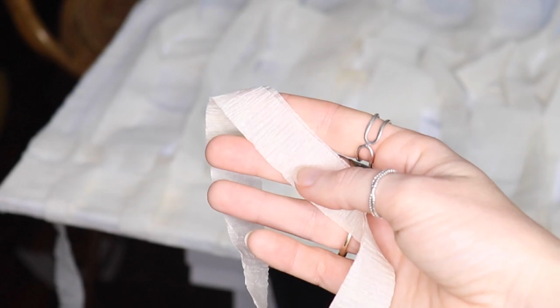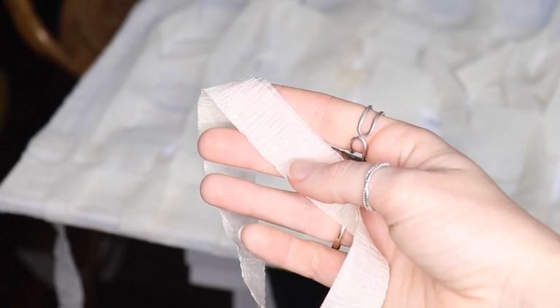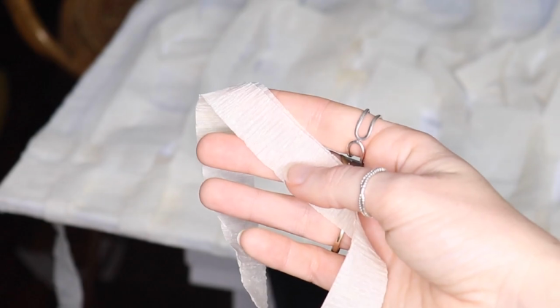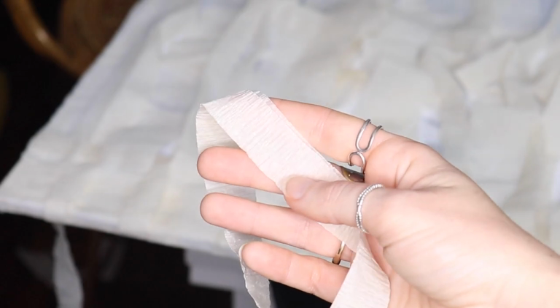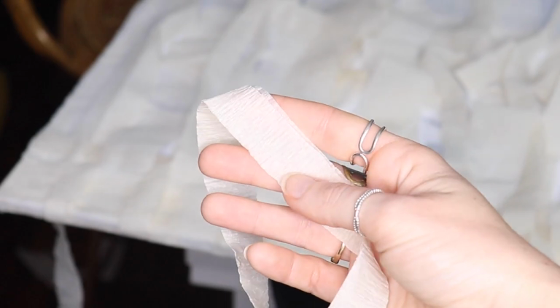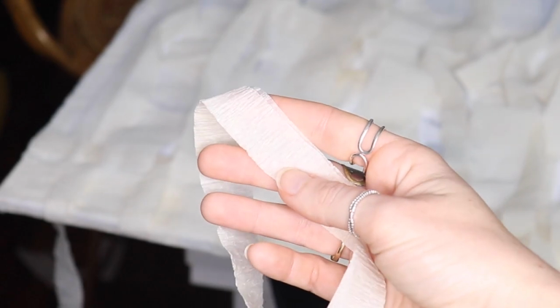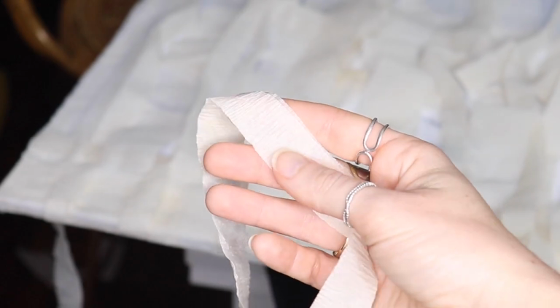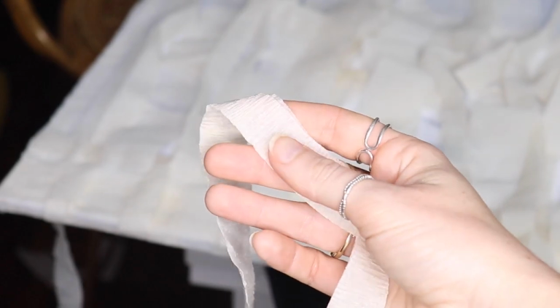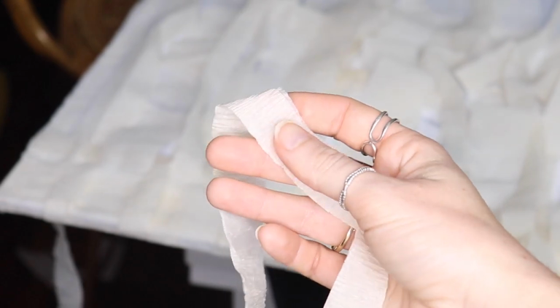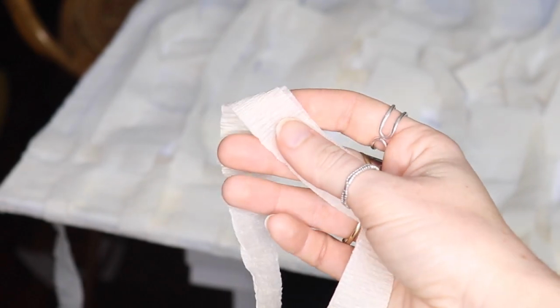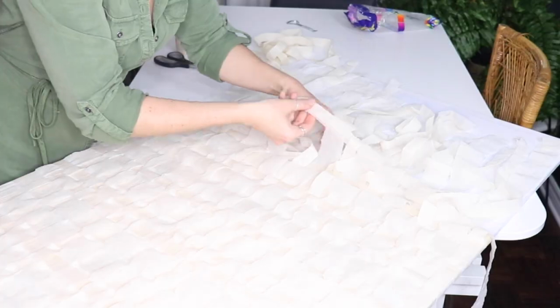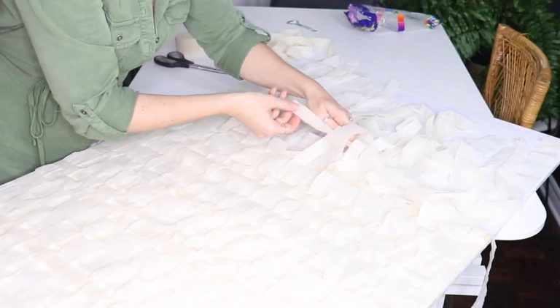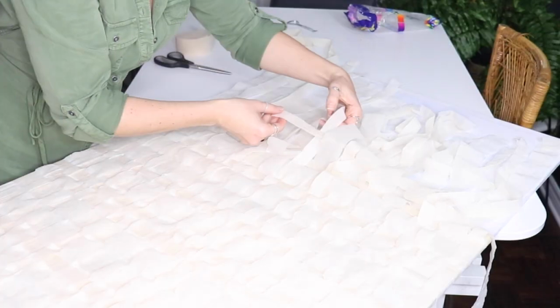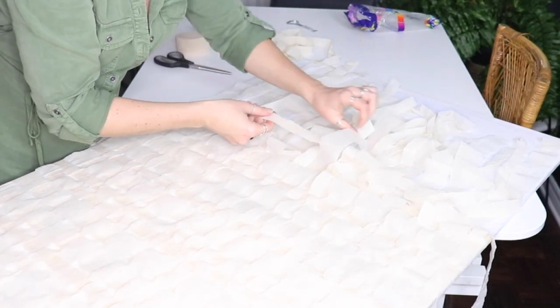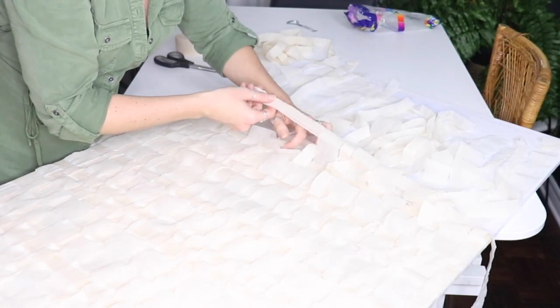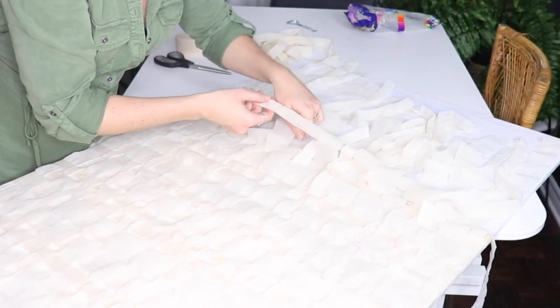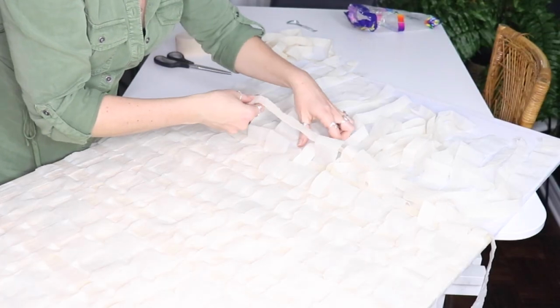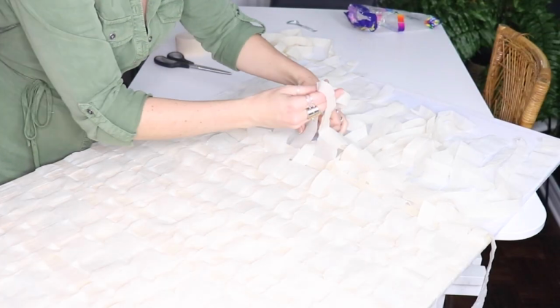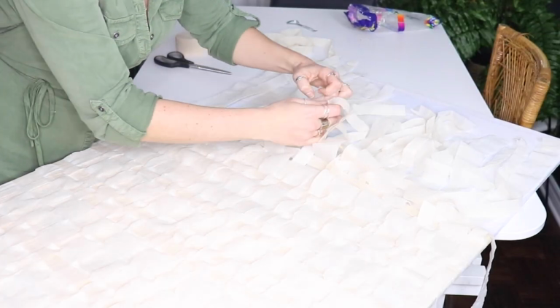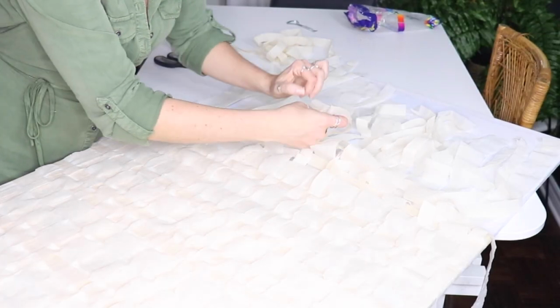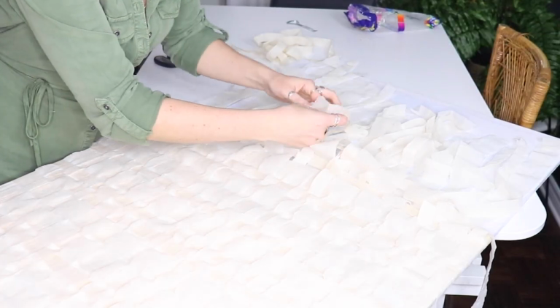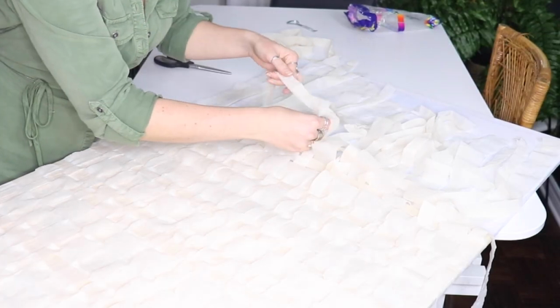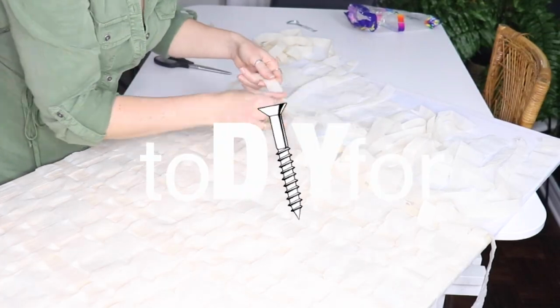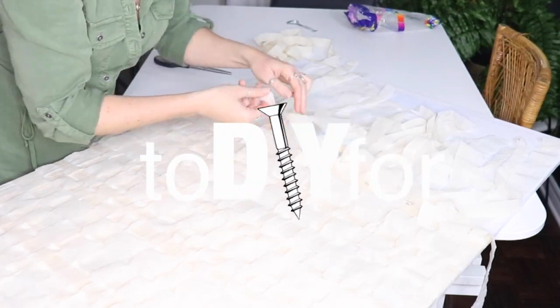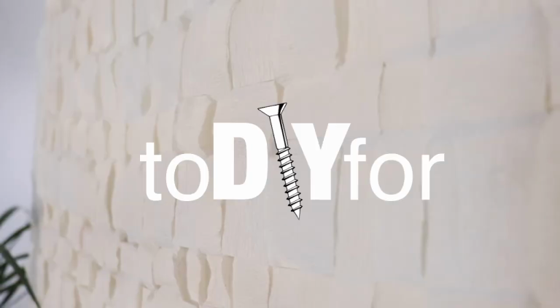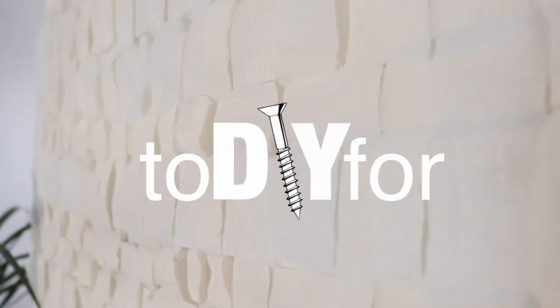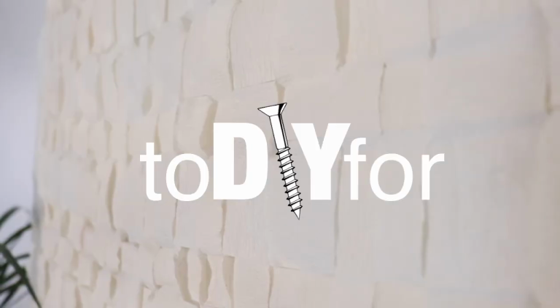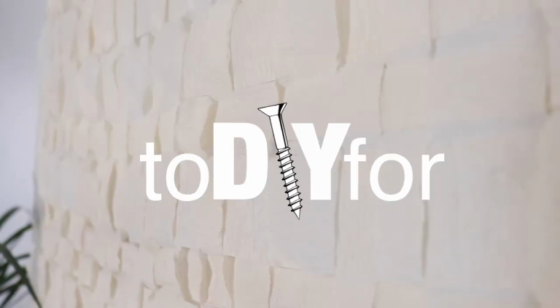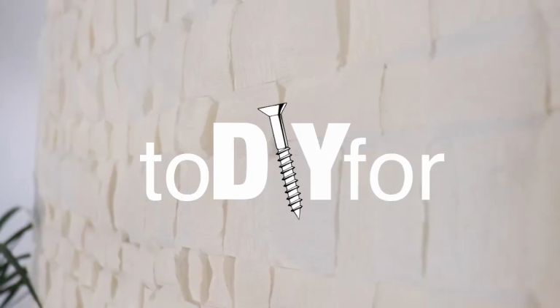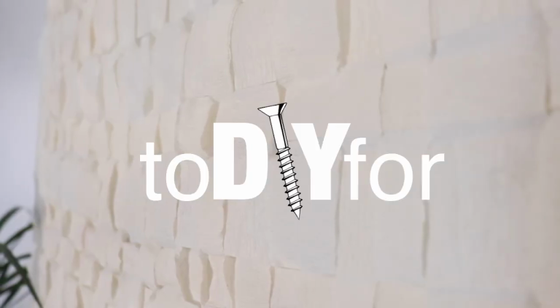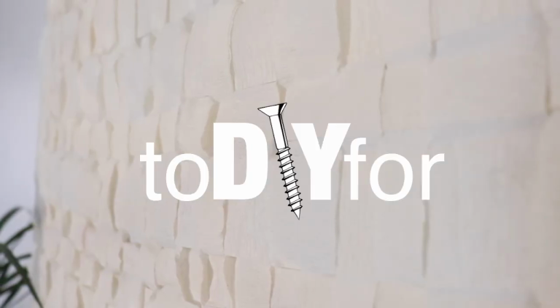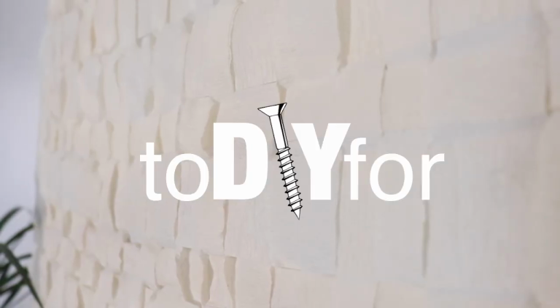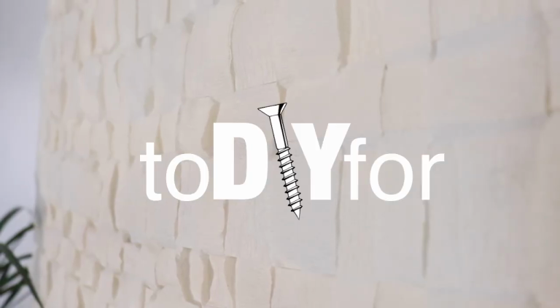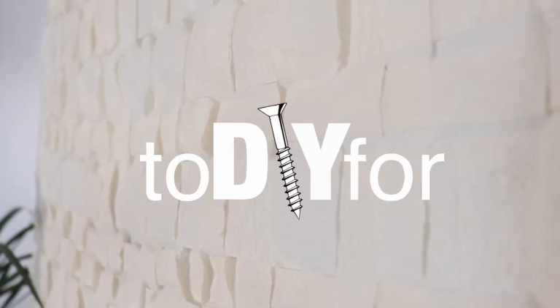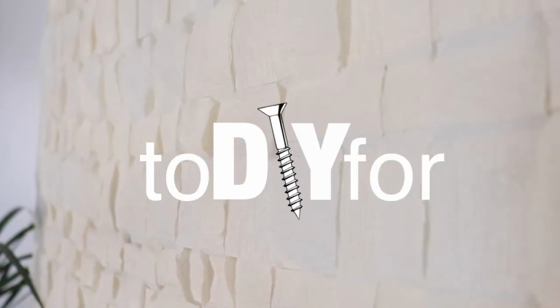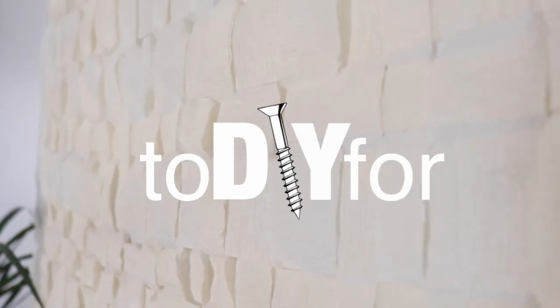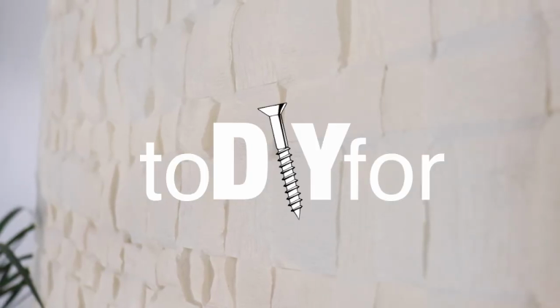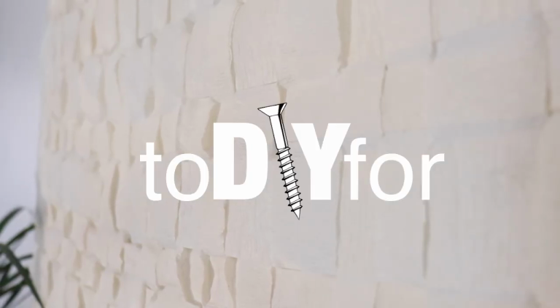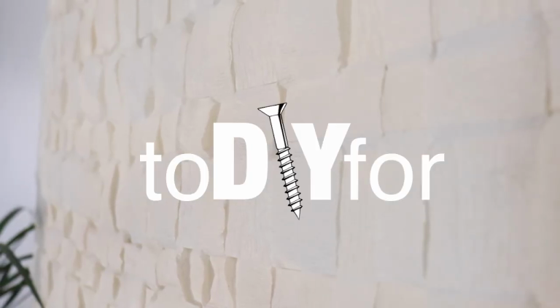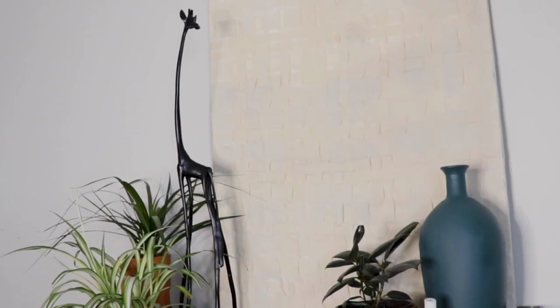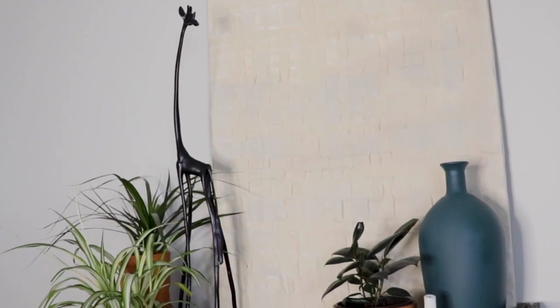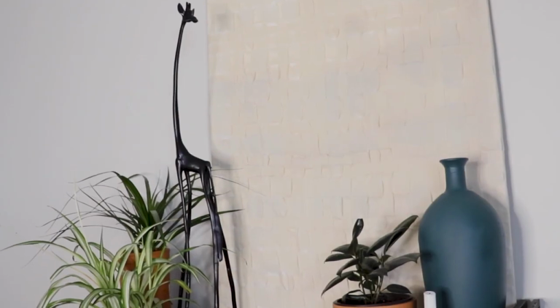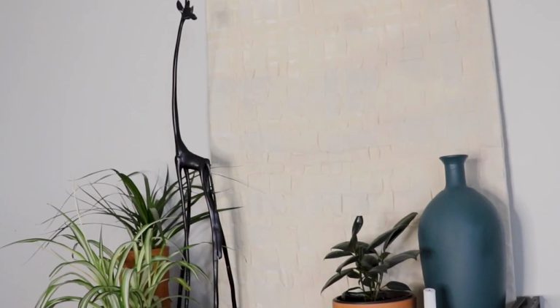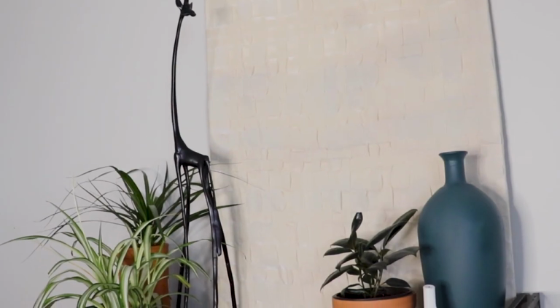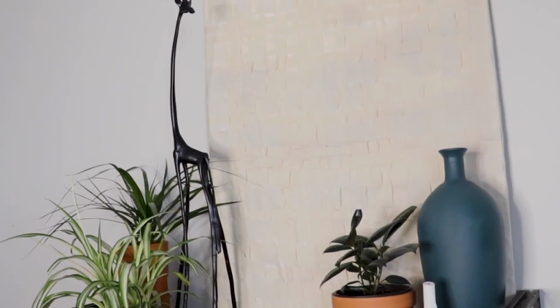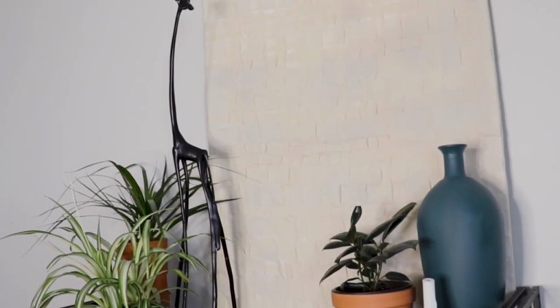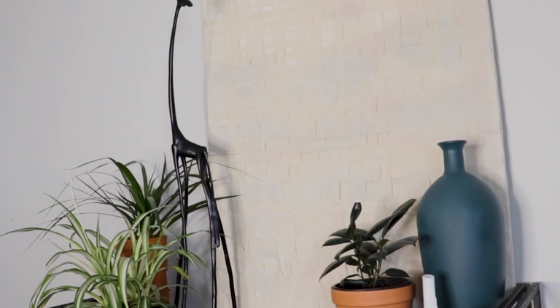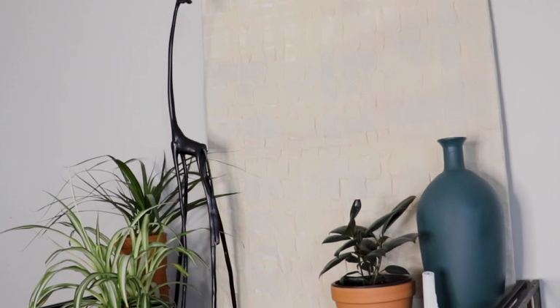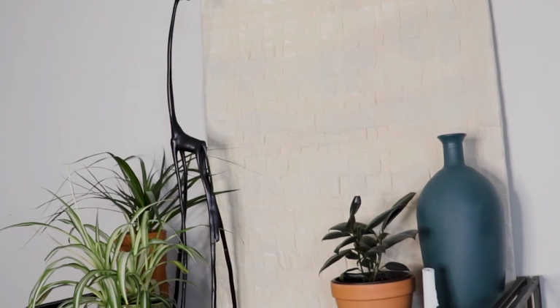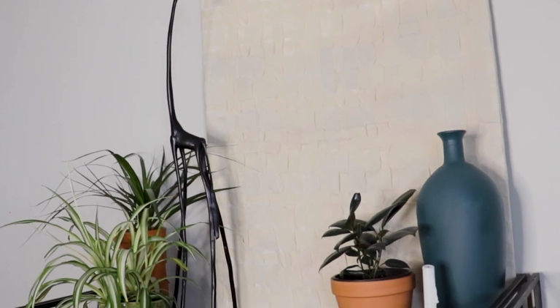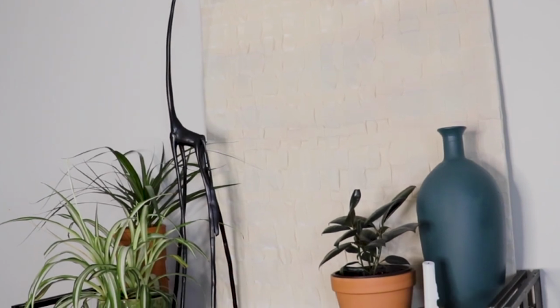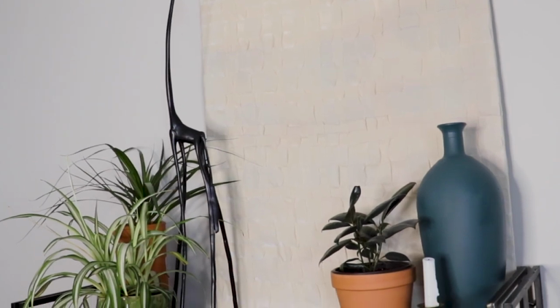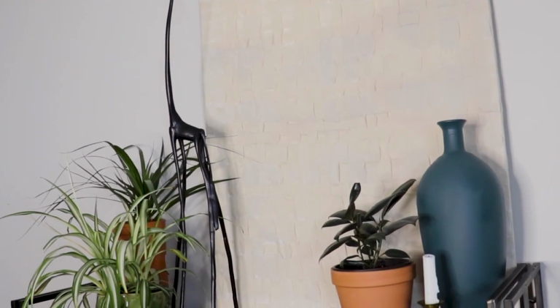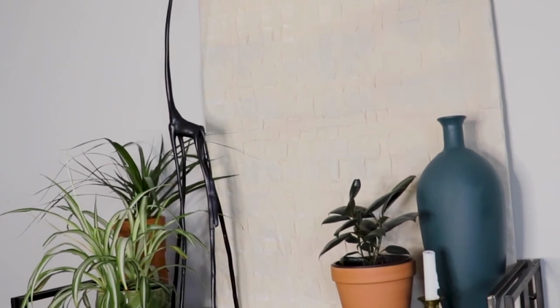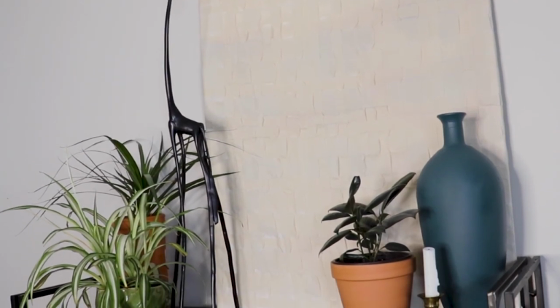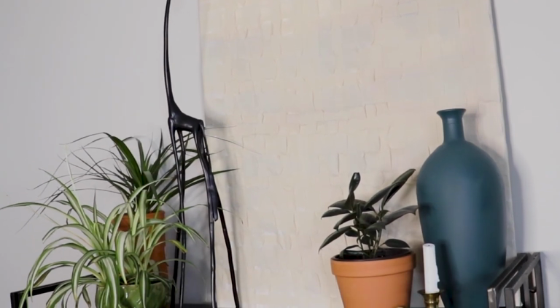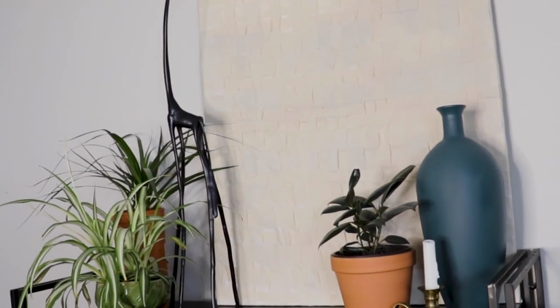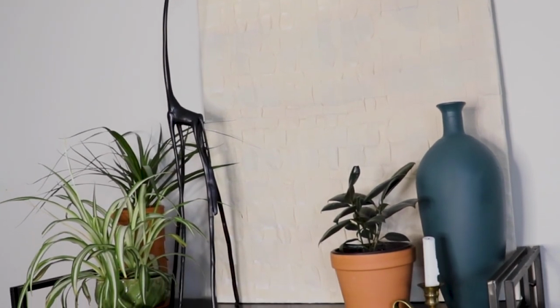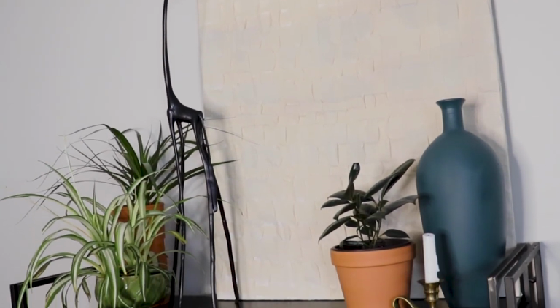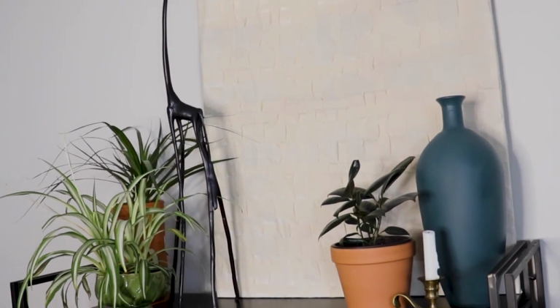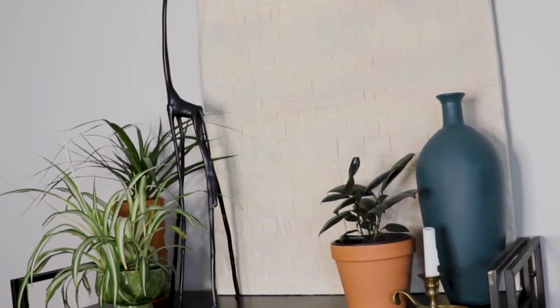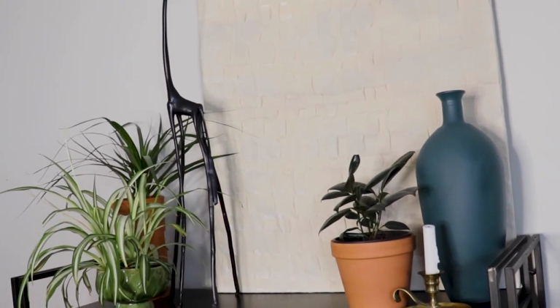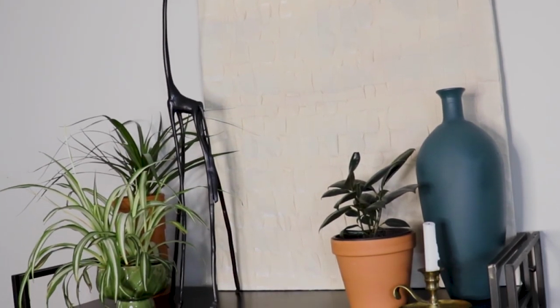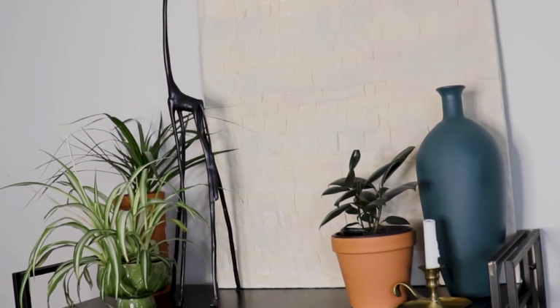Alright, this week on to DIY 4, I've got this beautiful, big, texturized piece of art that I can't wait to share with you.